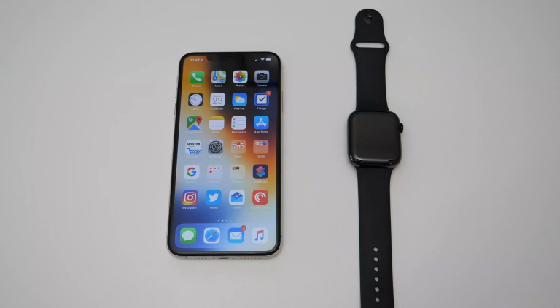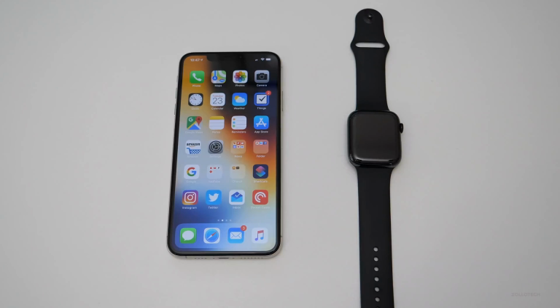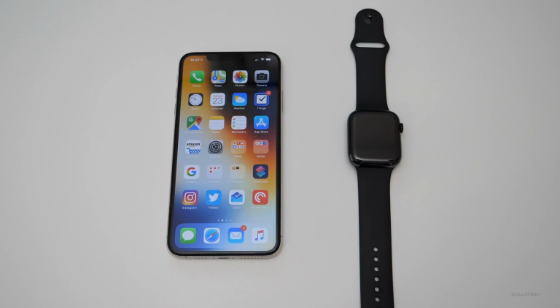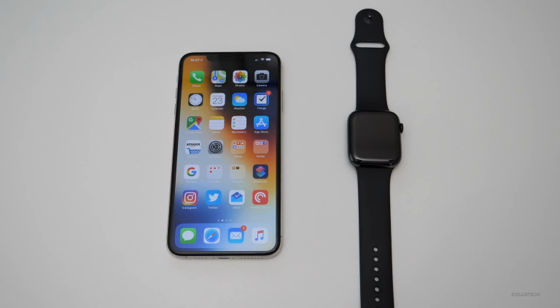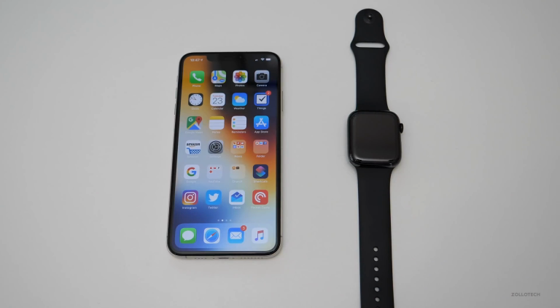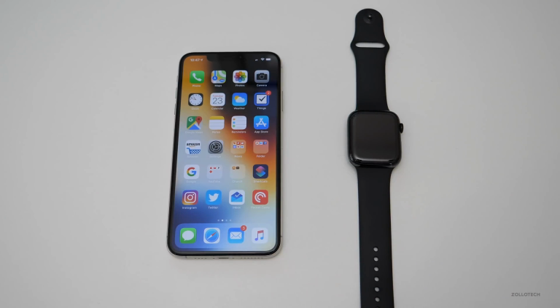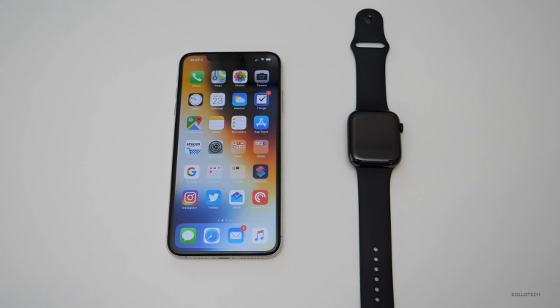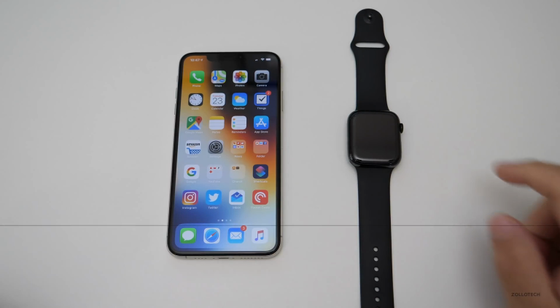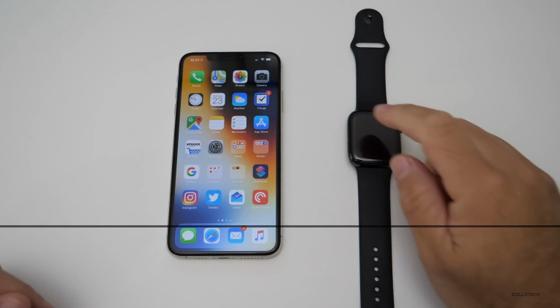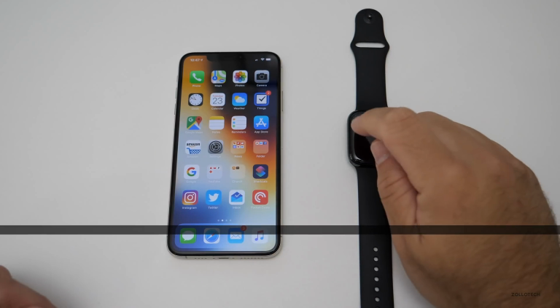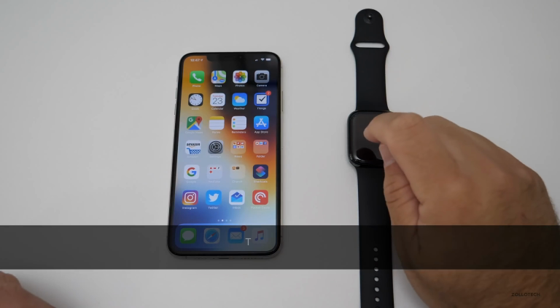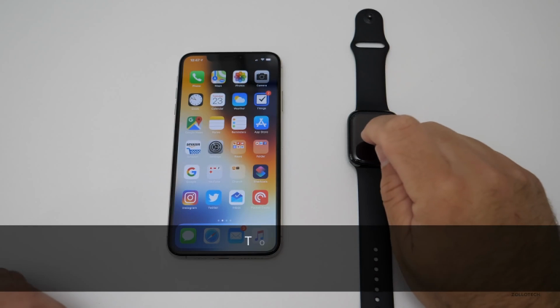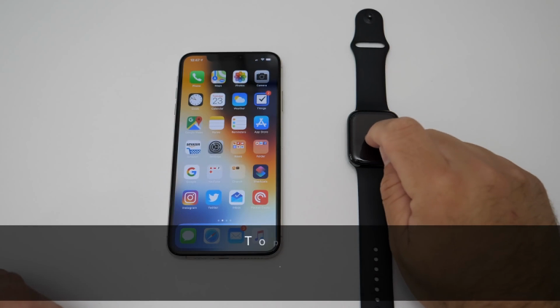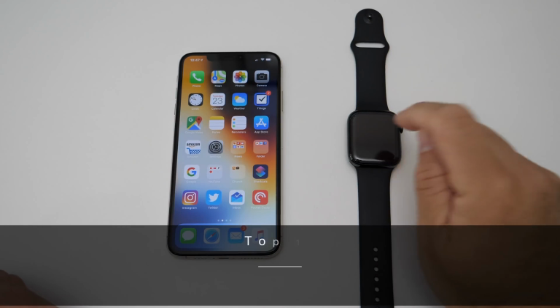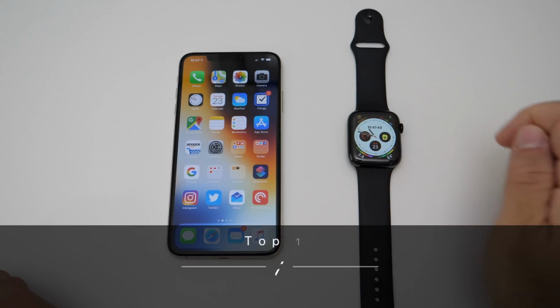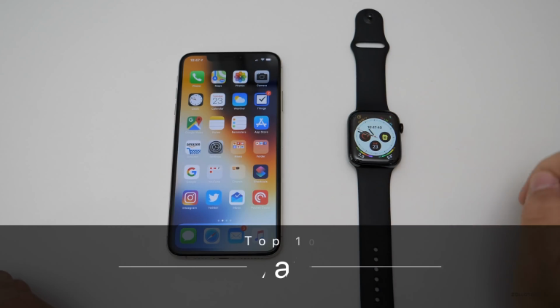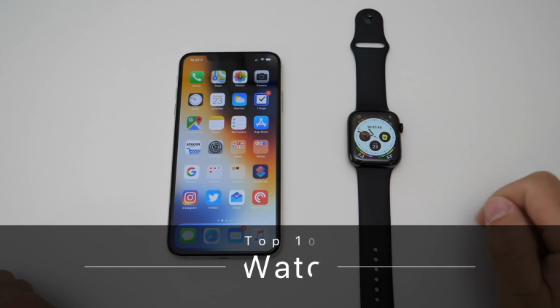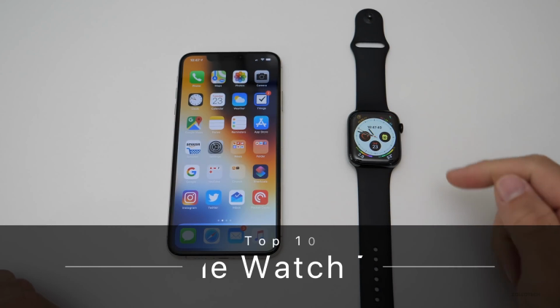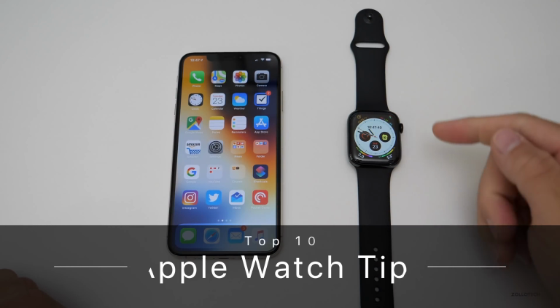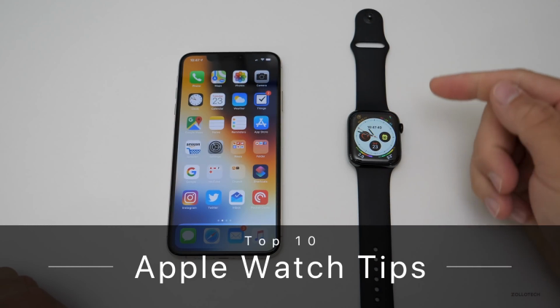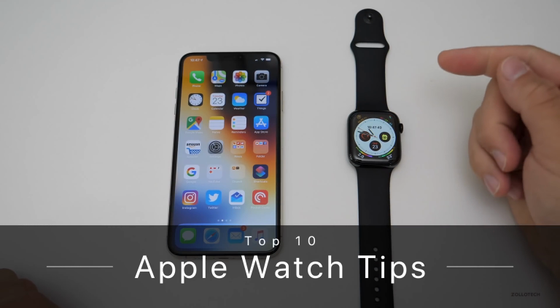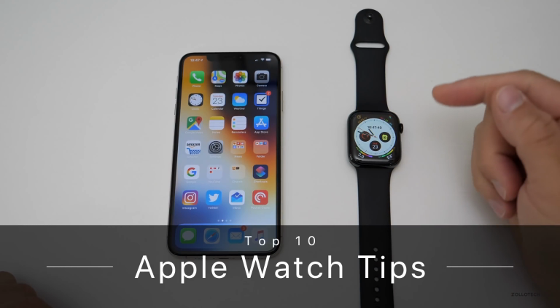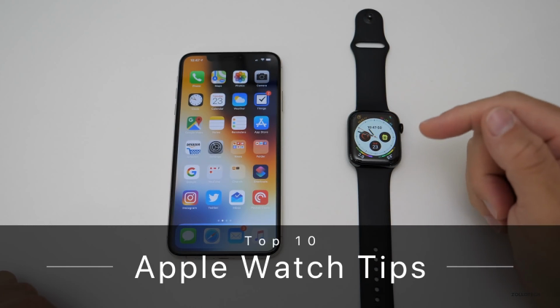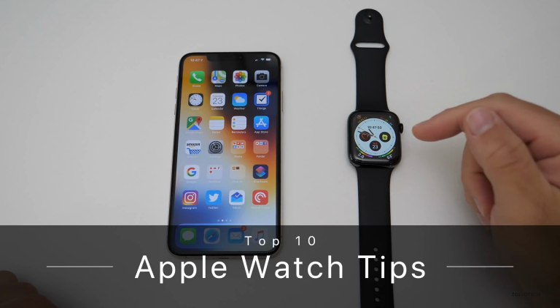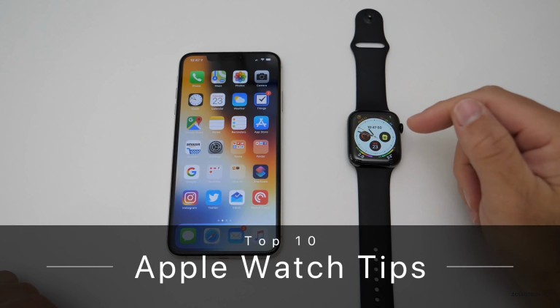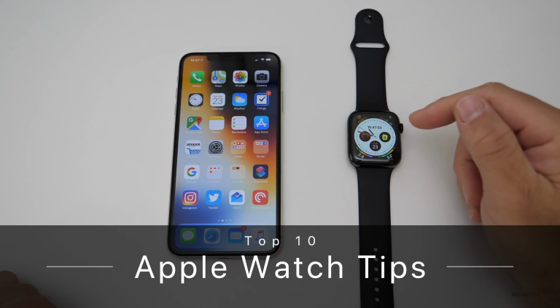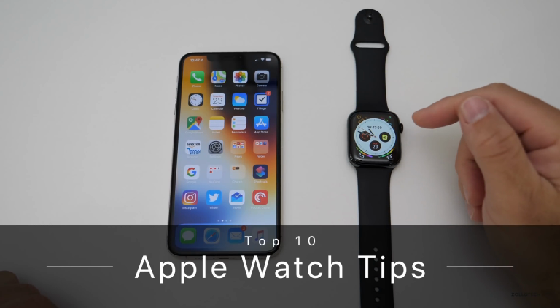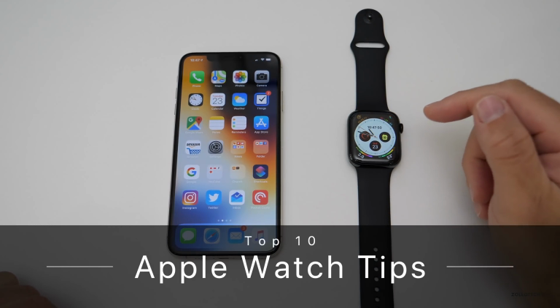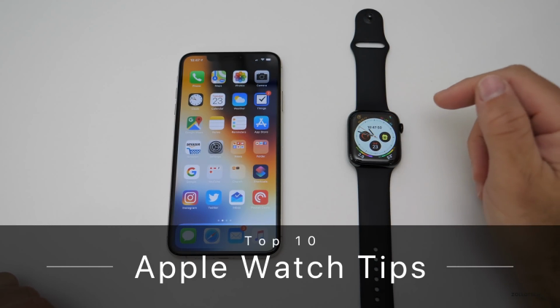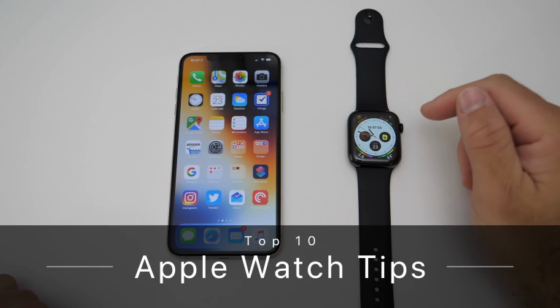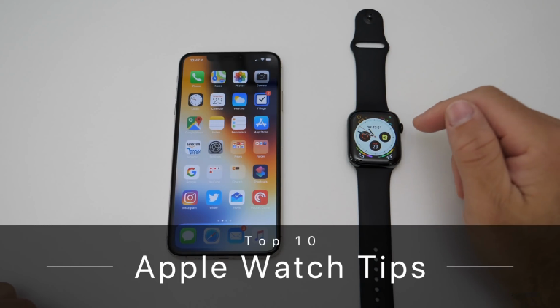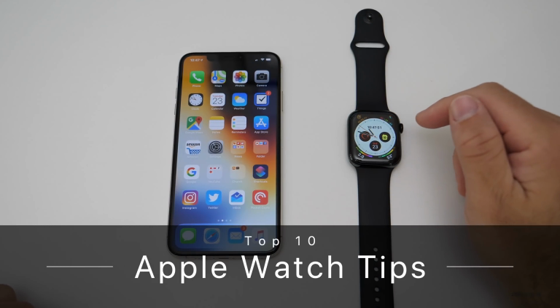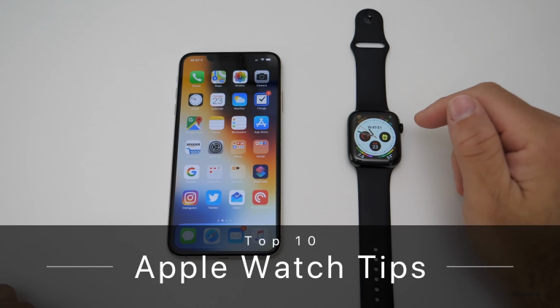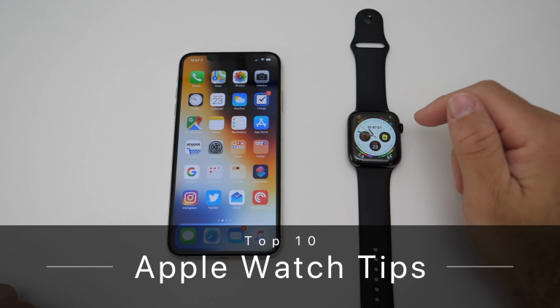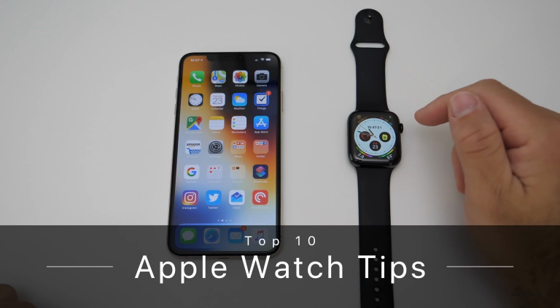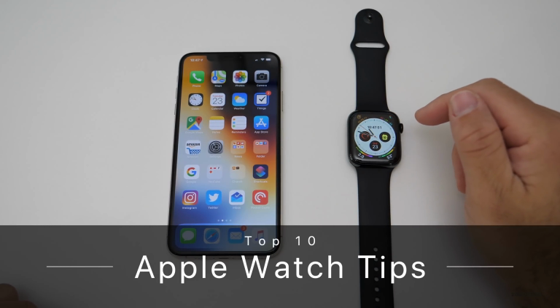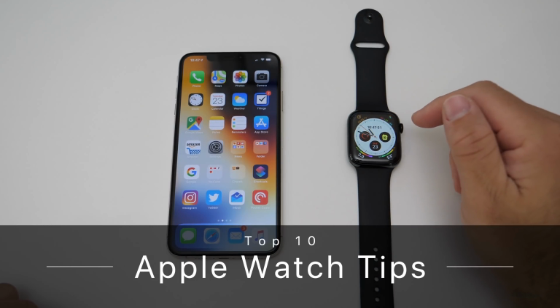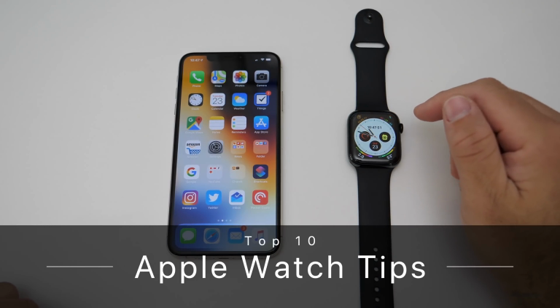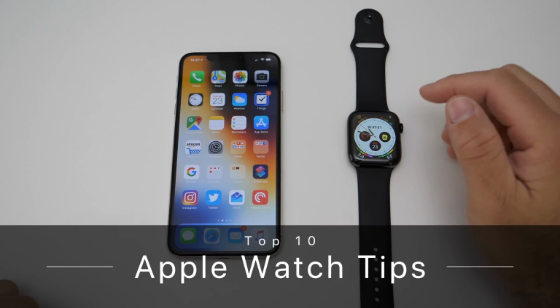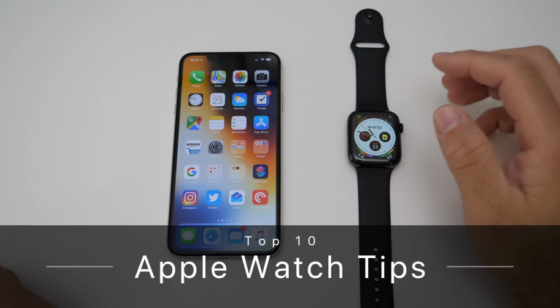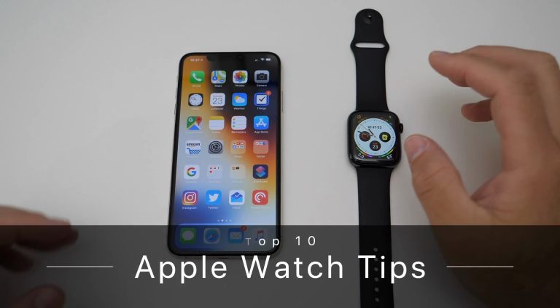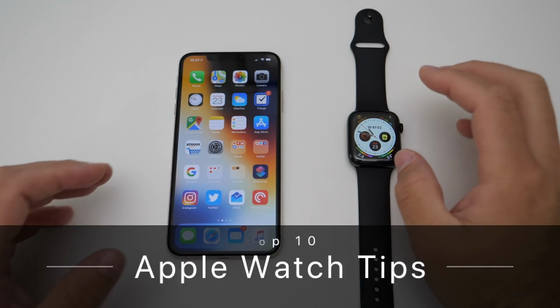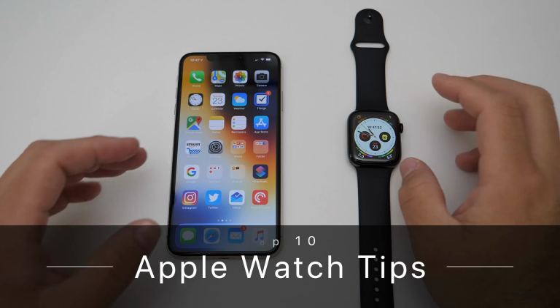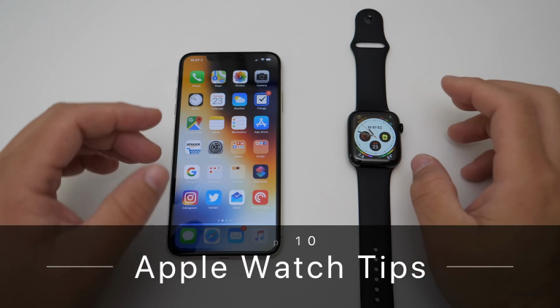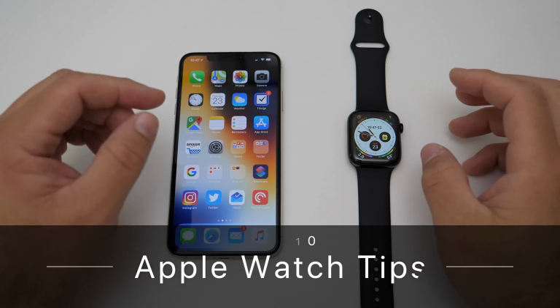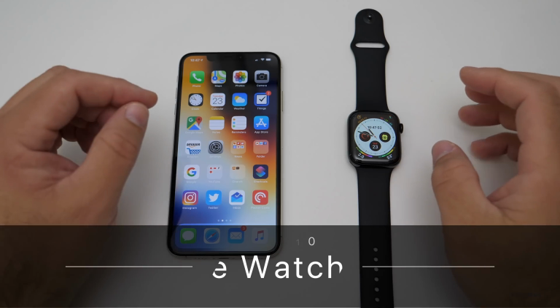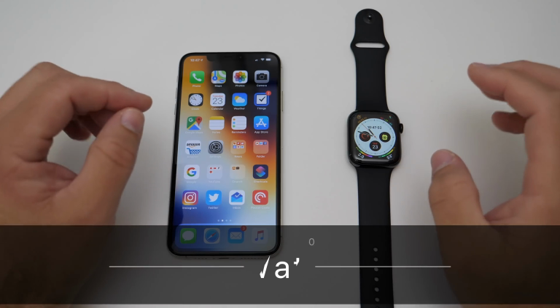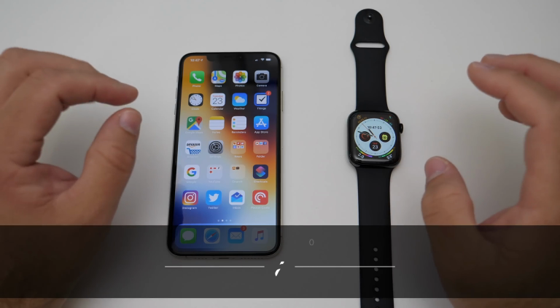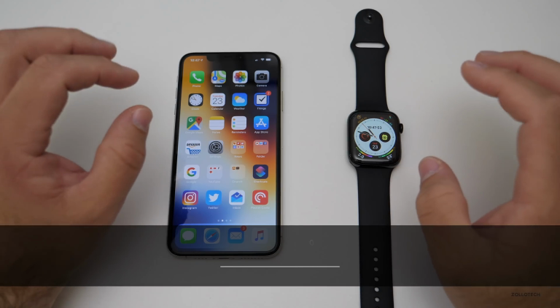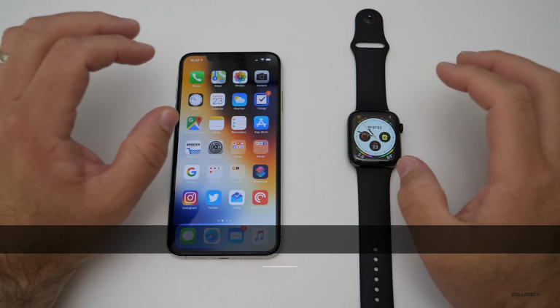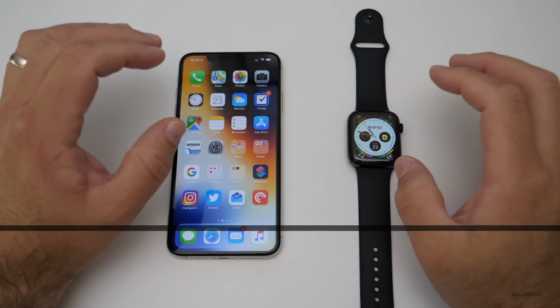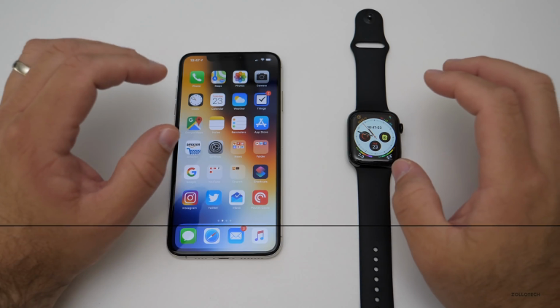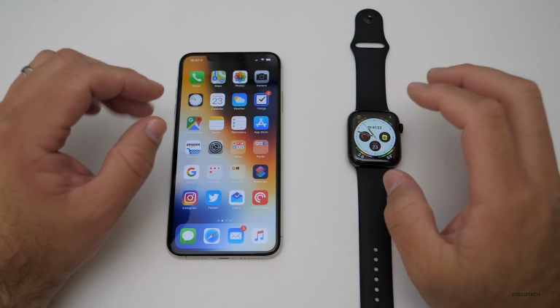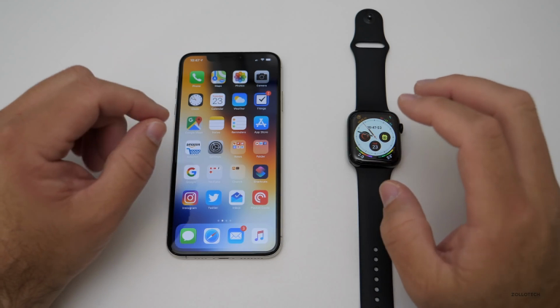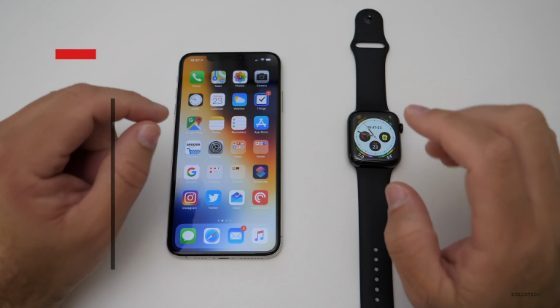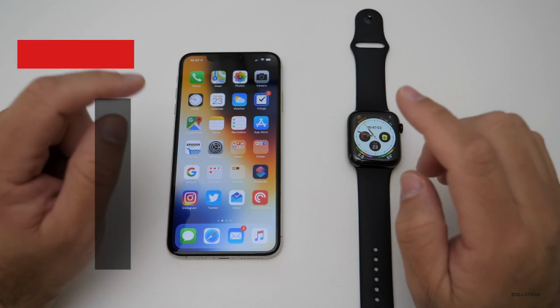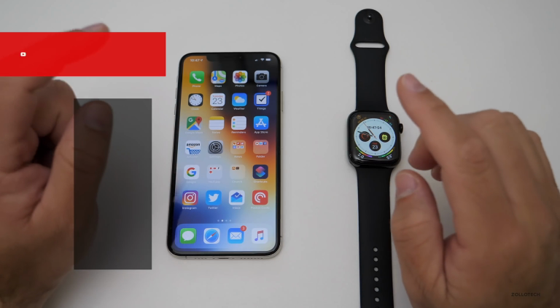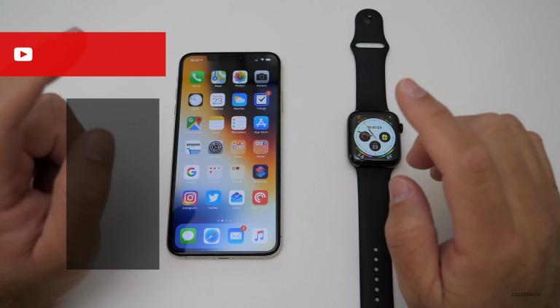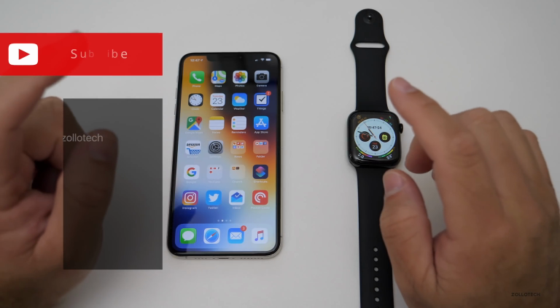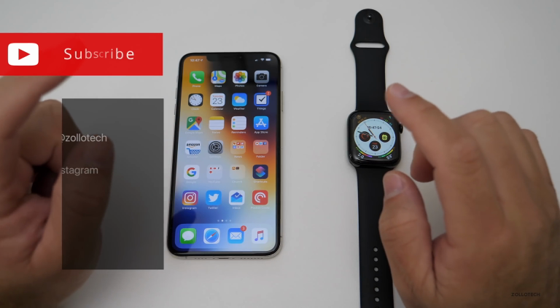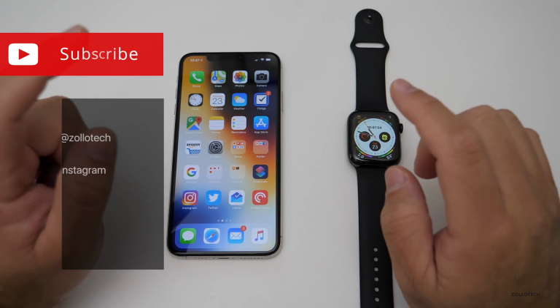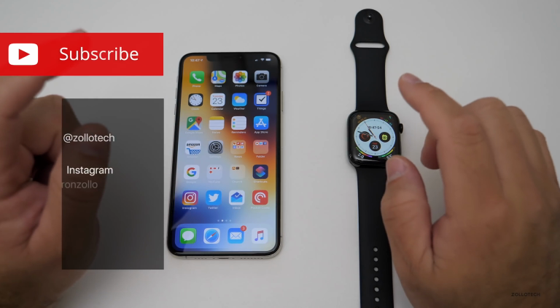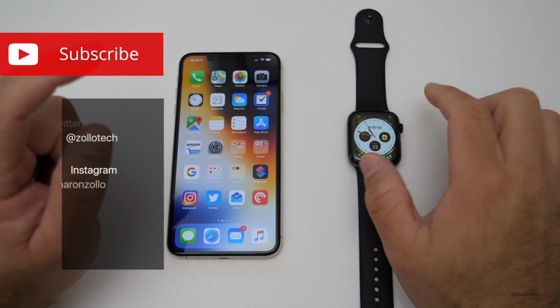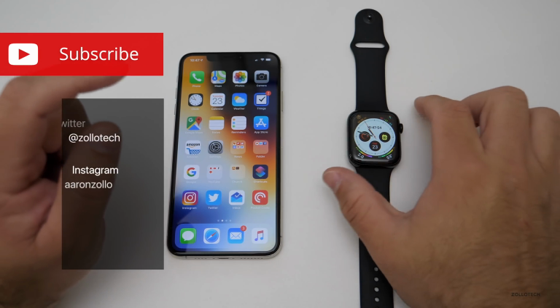Hi everyone, Aaron here for Zolotech. Many of you have been asking for tips for the Apple Watch, and hopefully I've found 10 of them that you may not know.